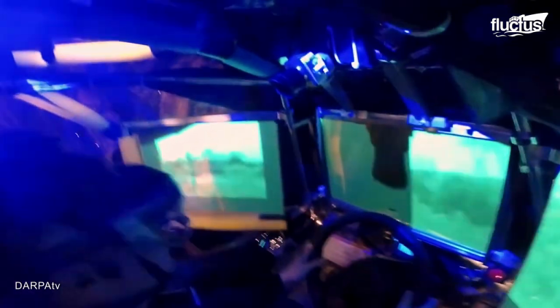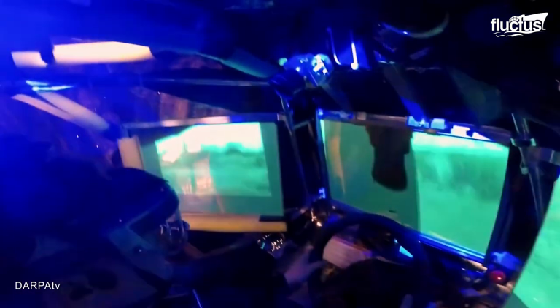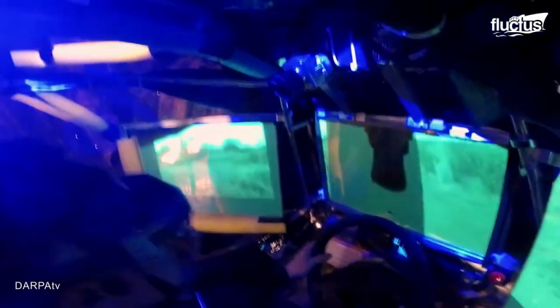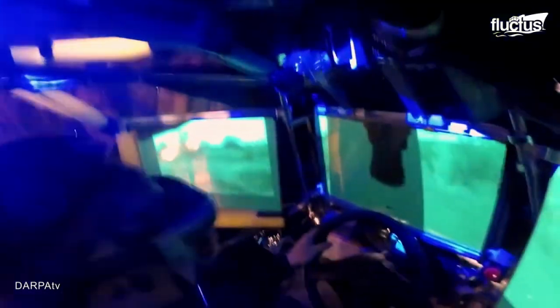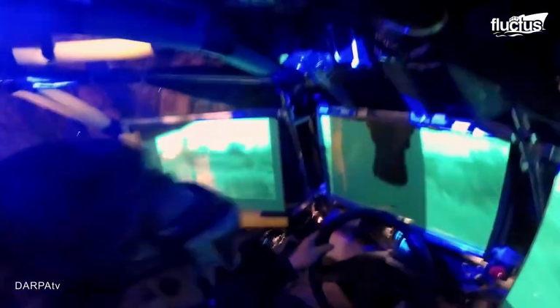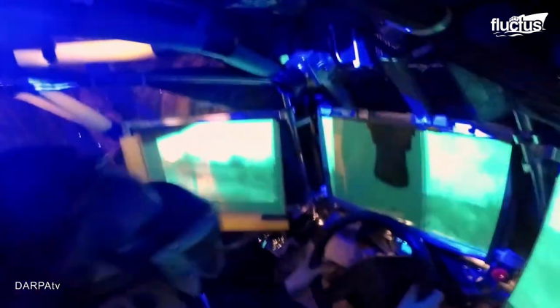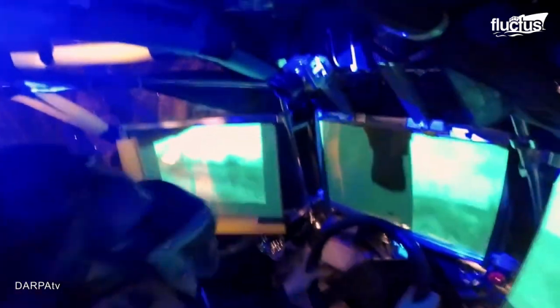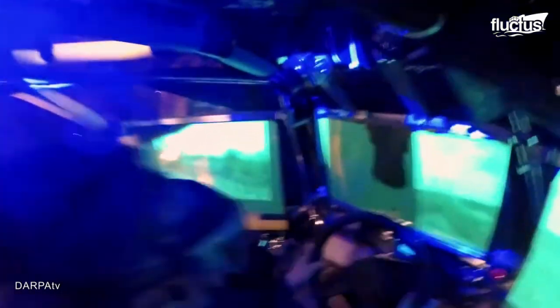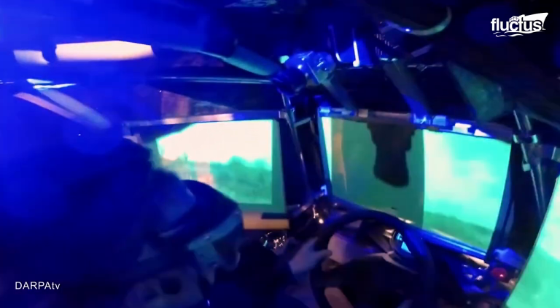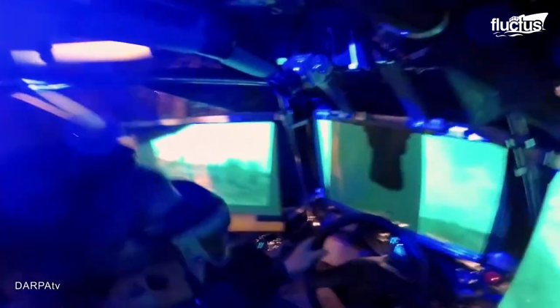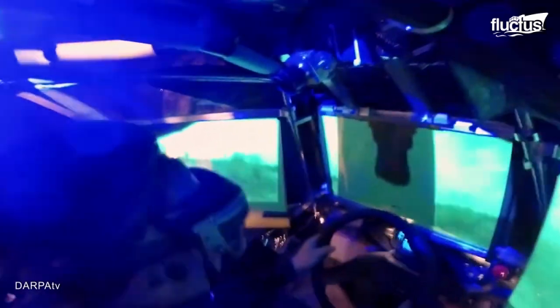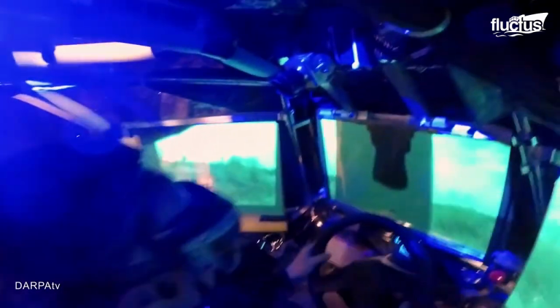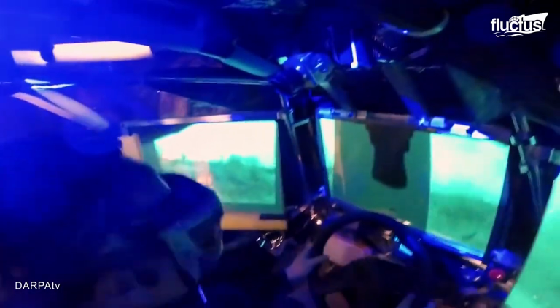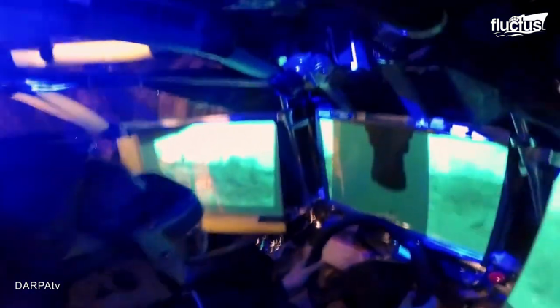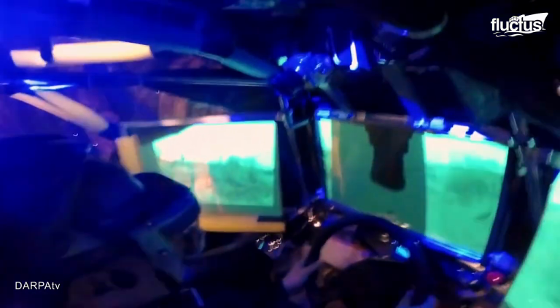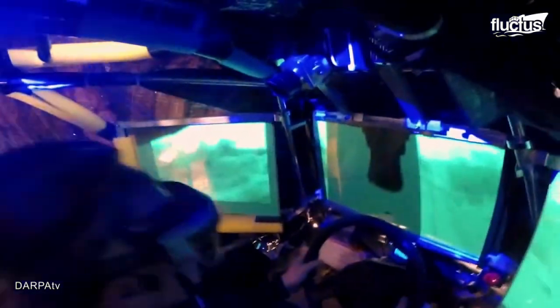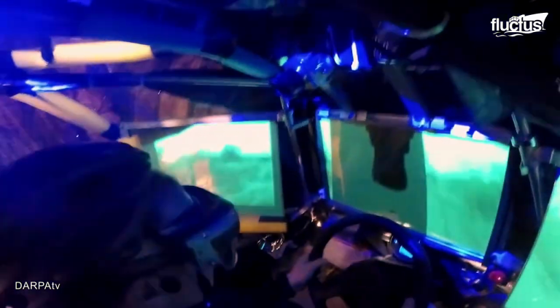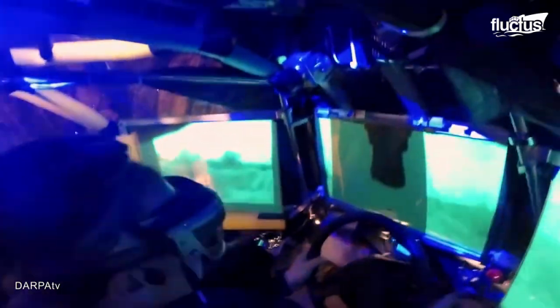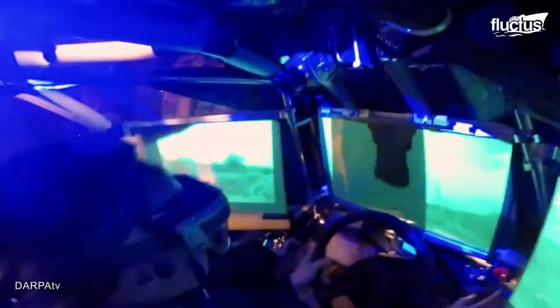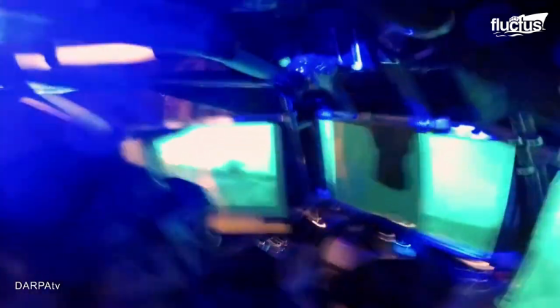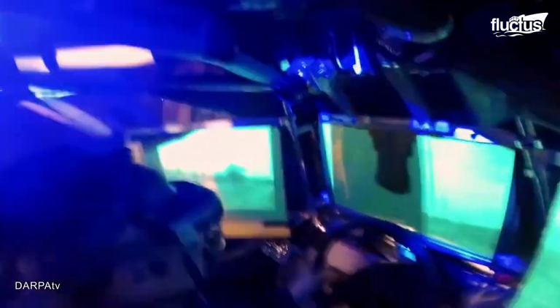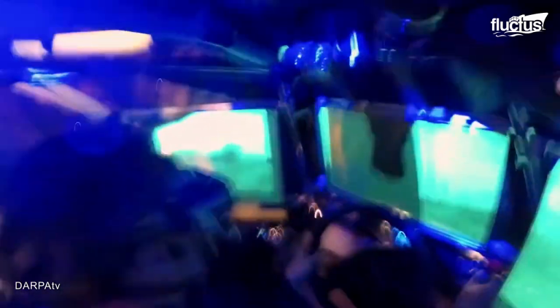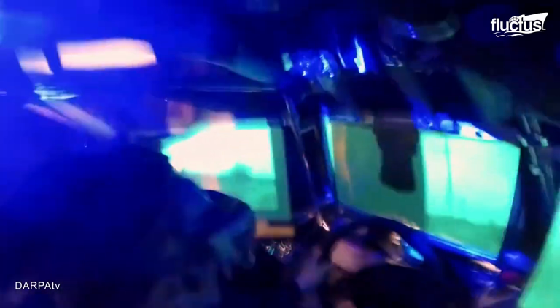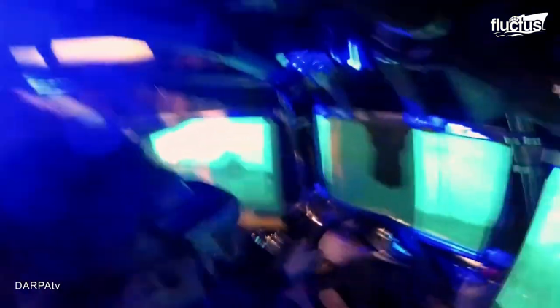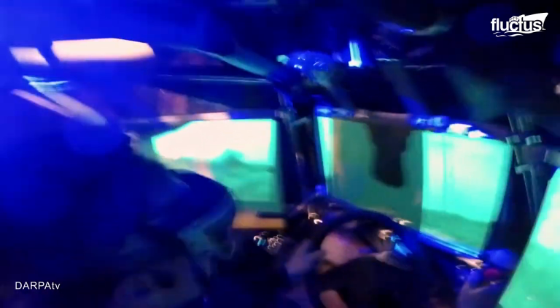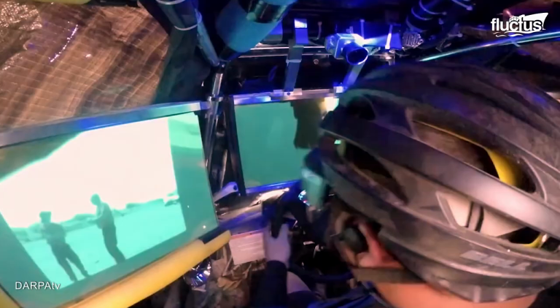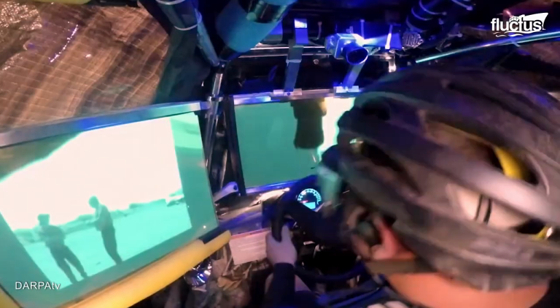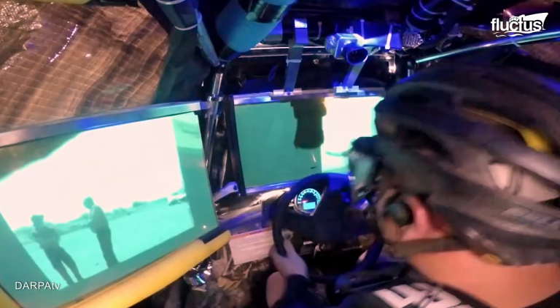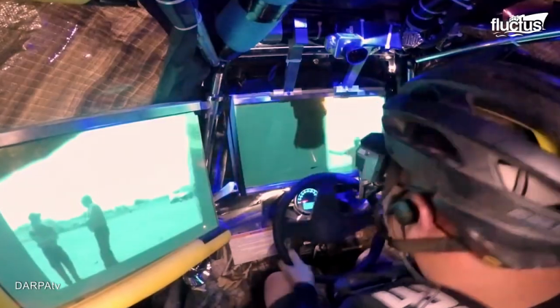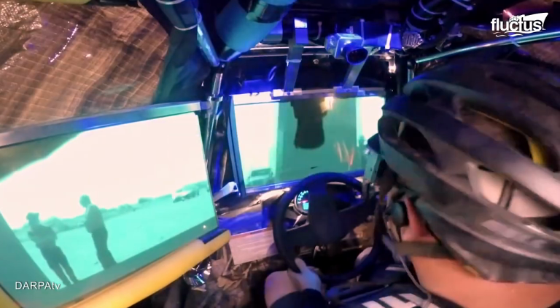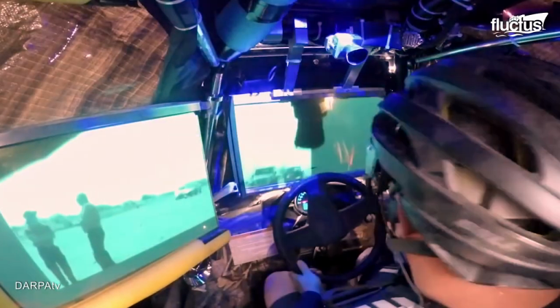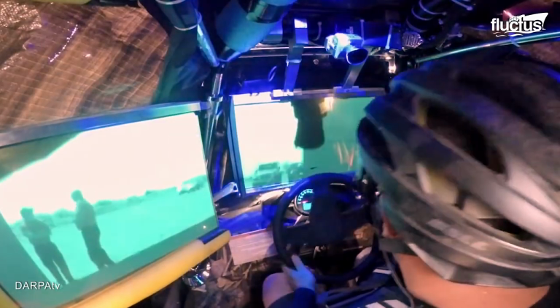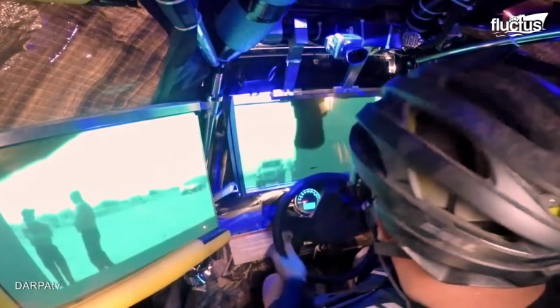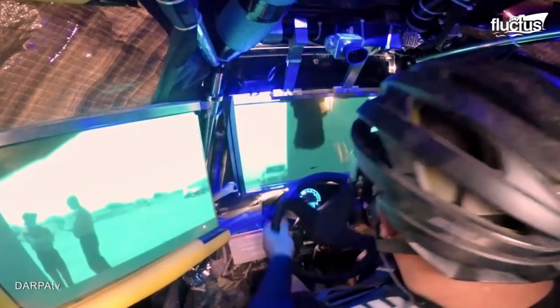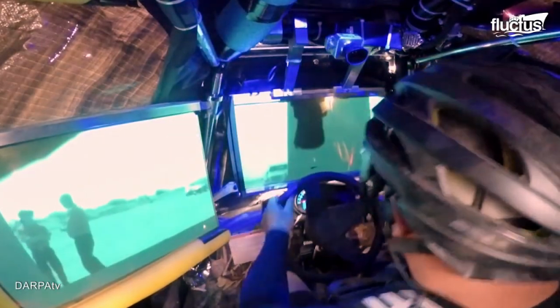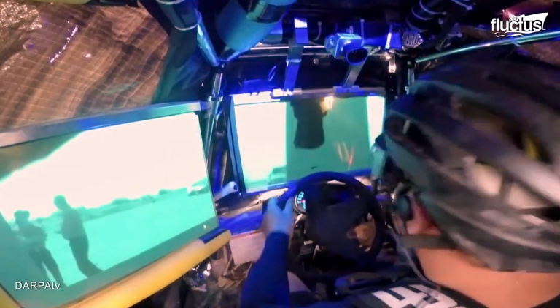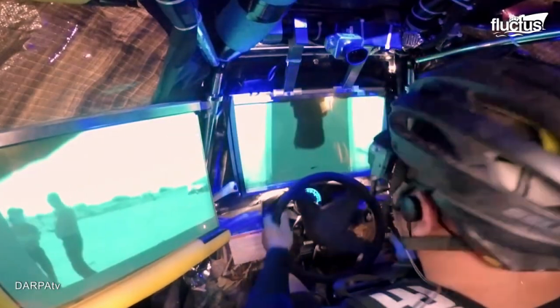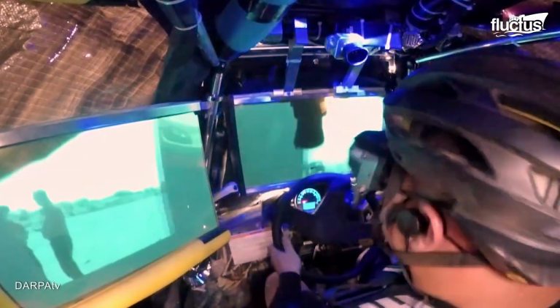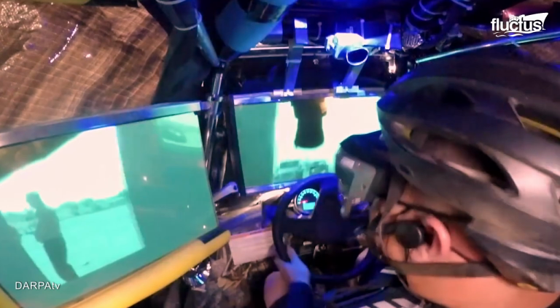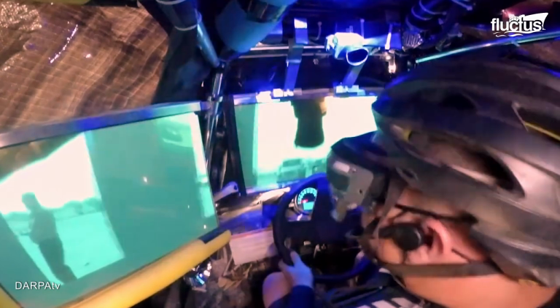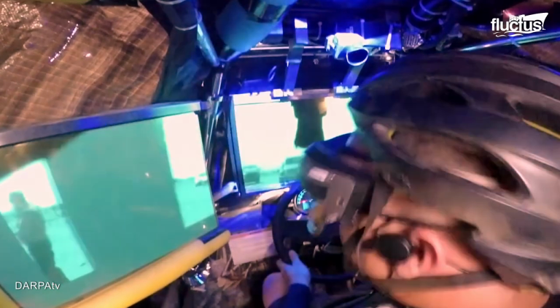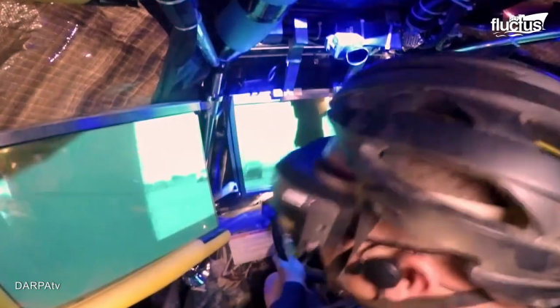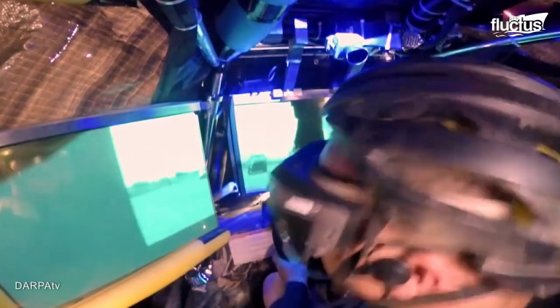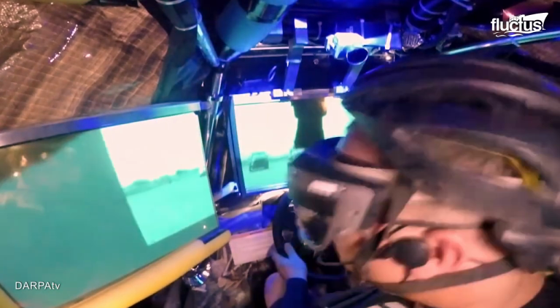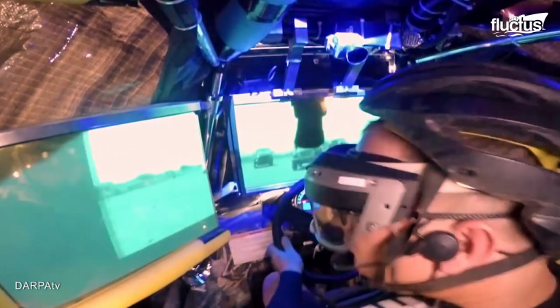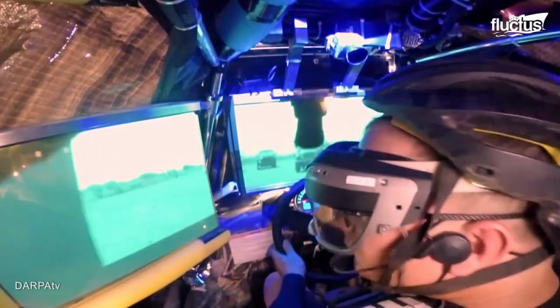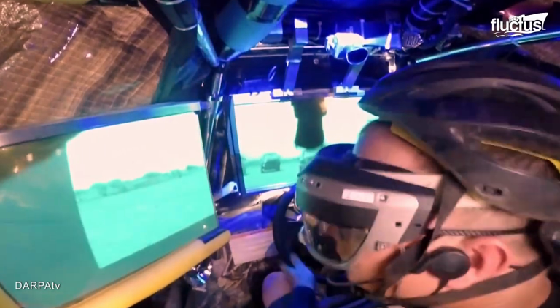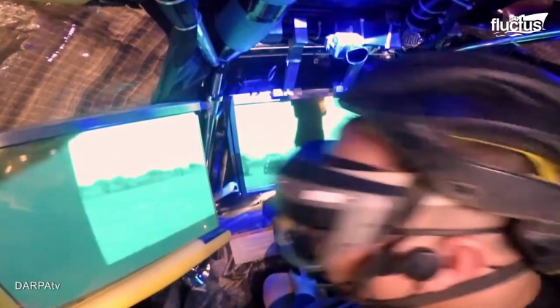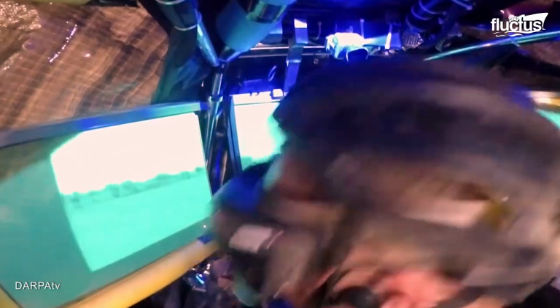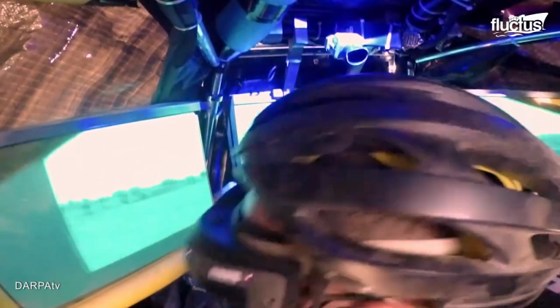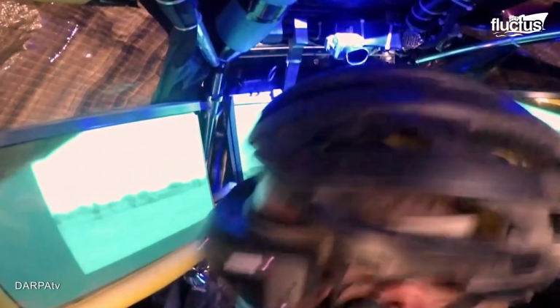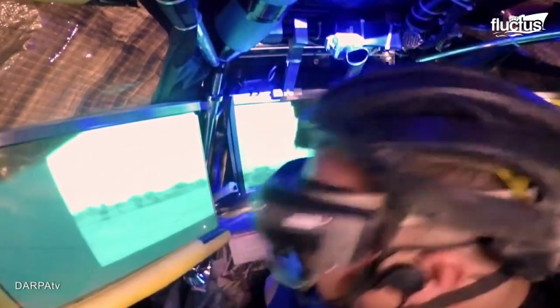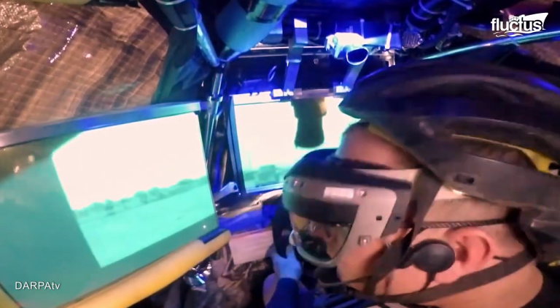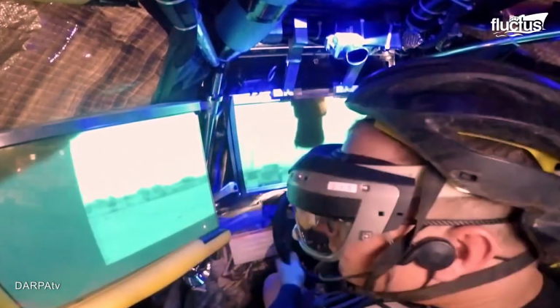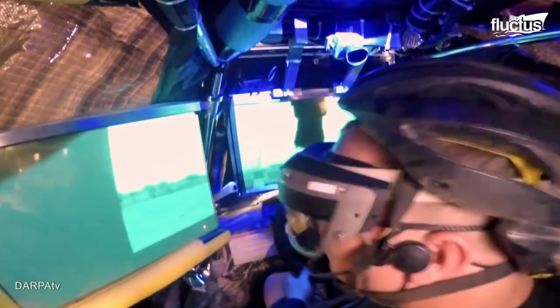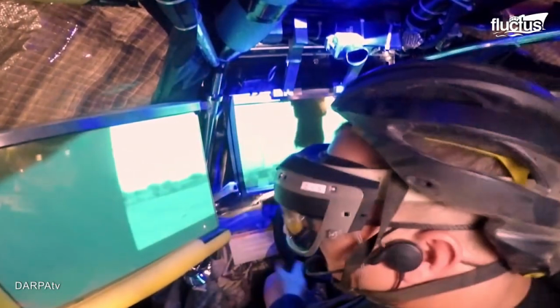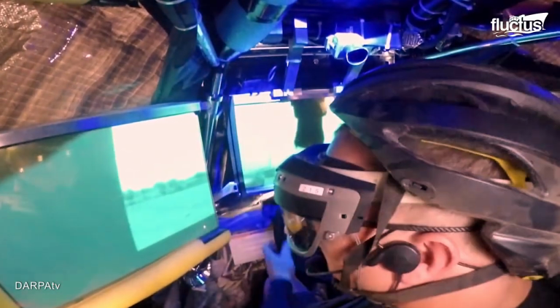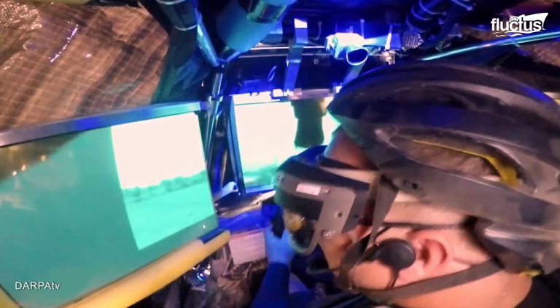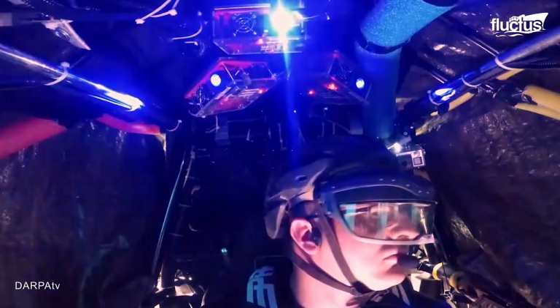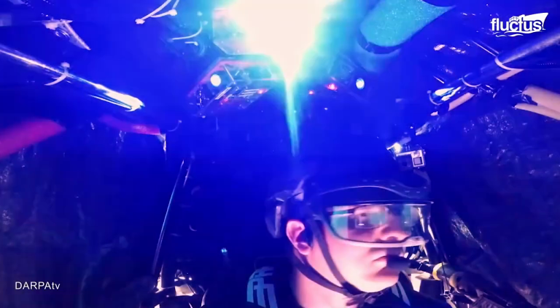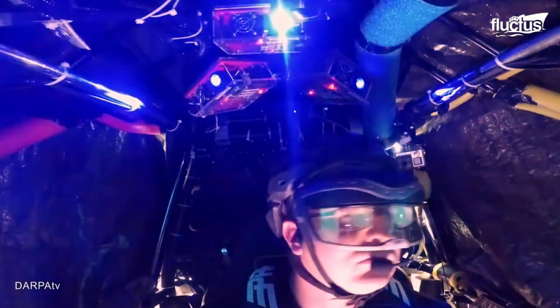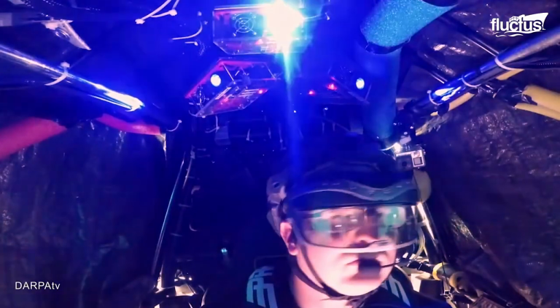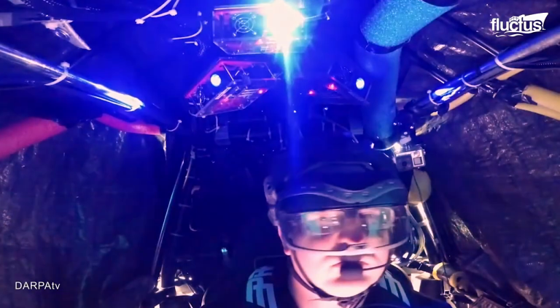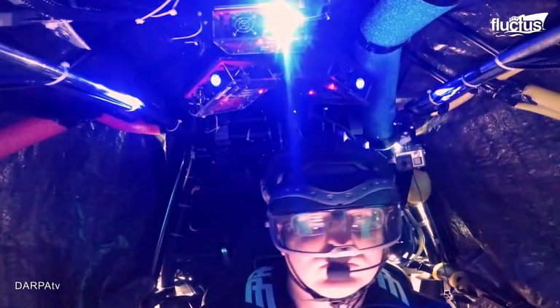What makes this vehicle unique is that the driver can operate it even though there is no transparent windshield or windows.